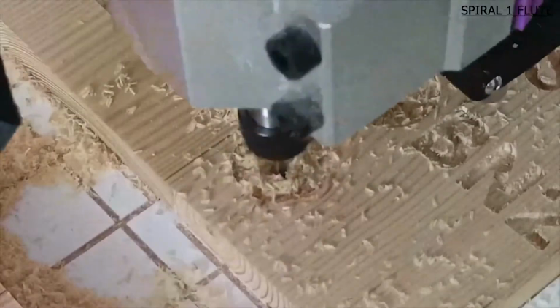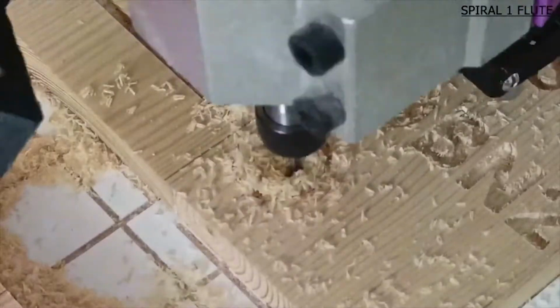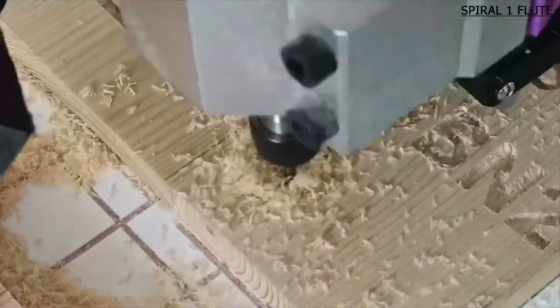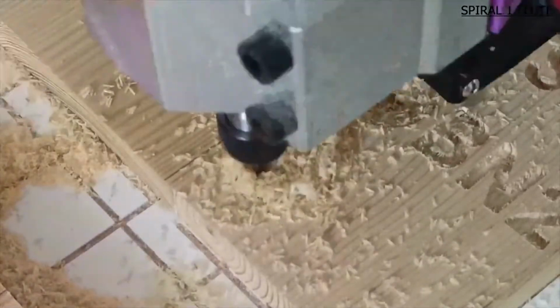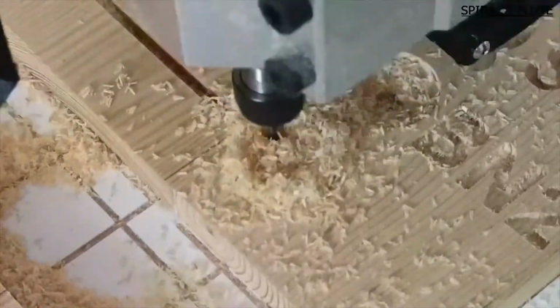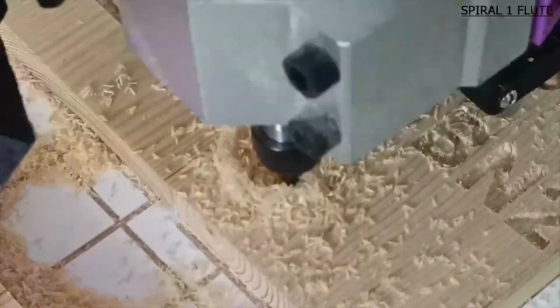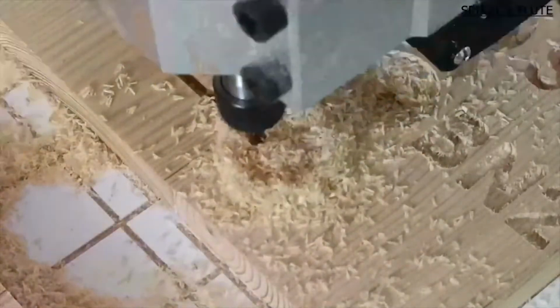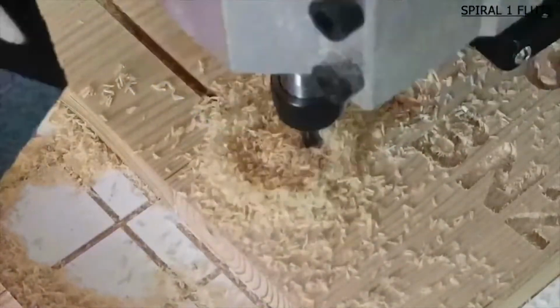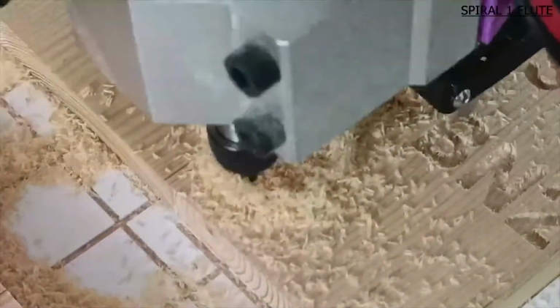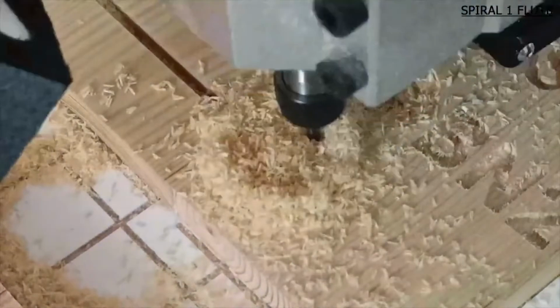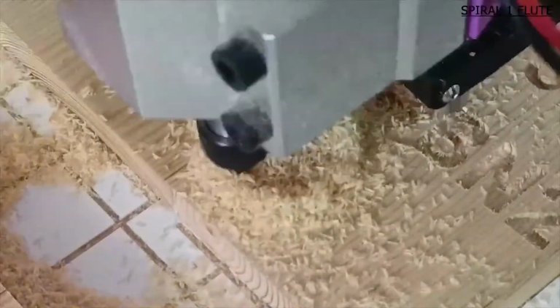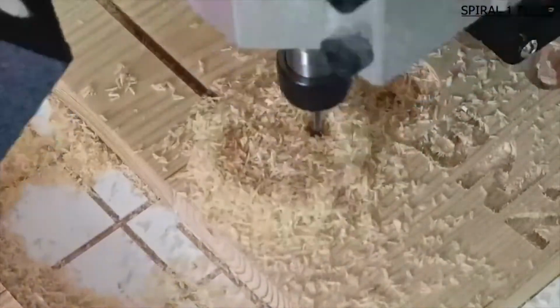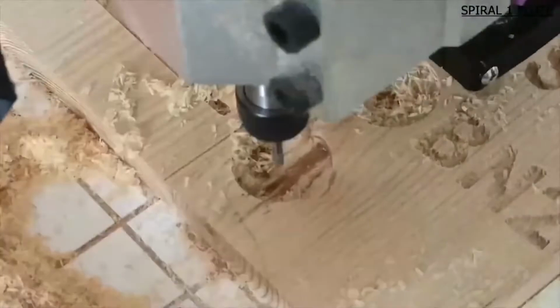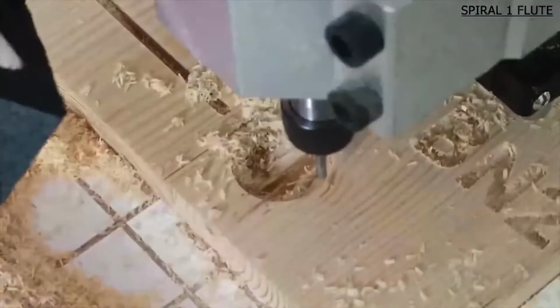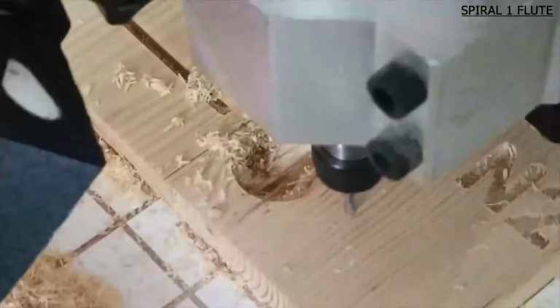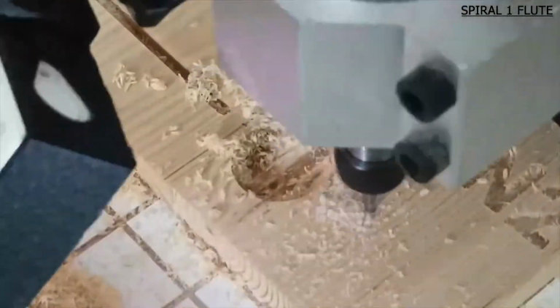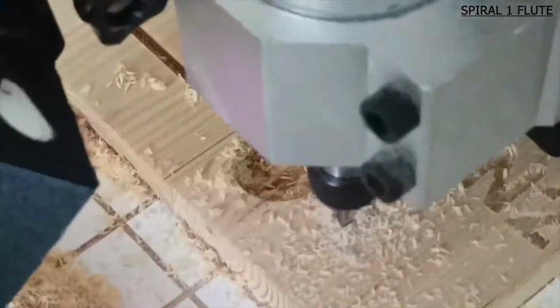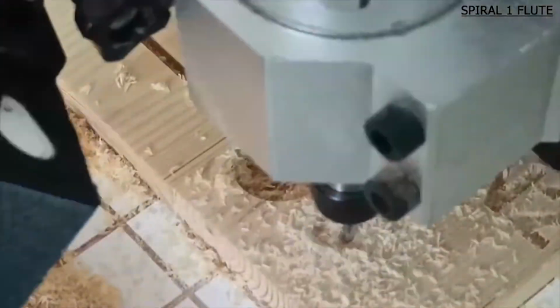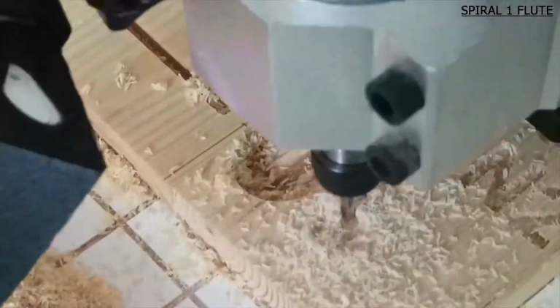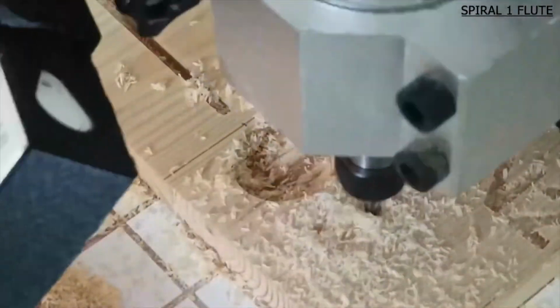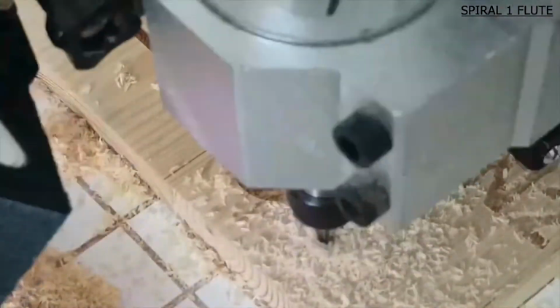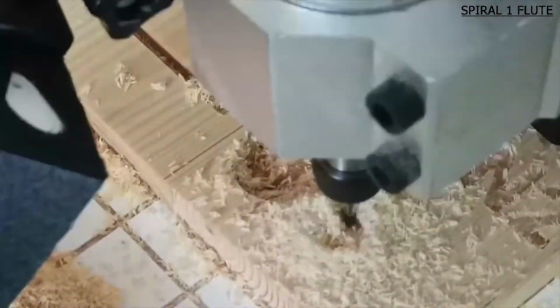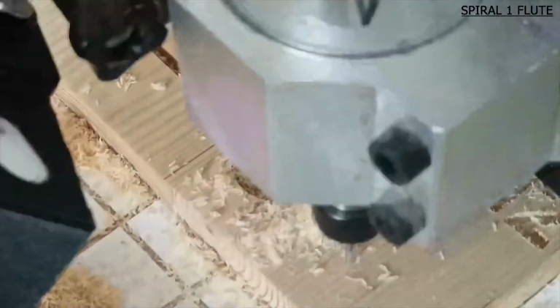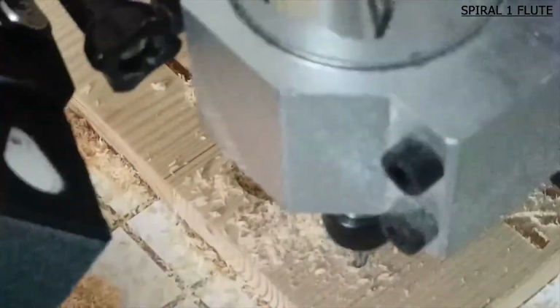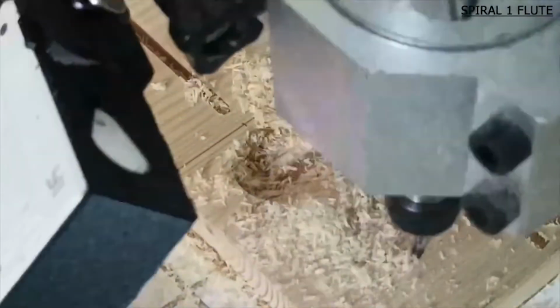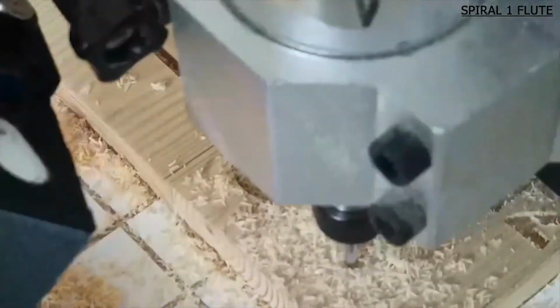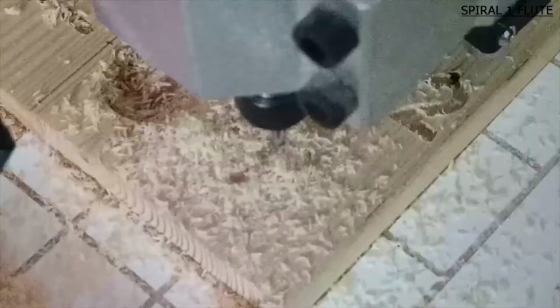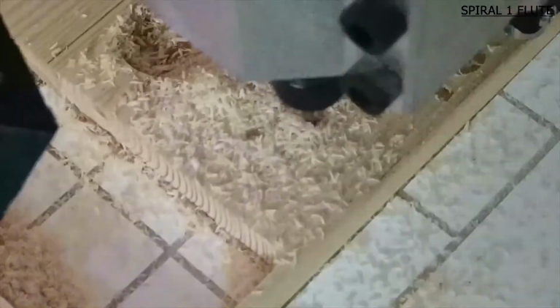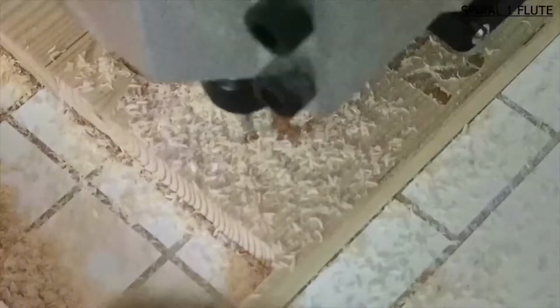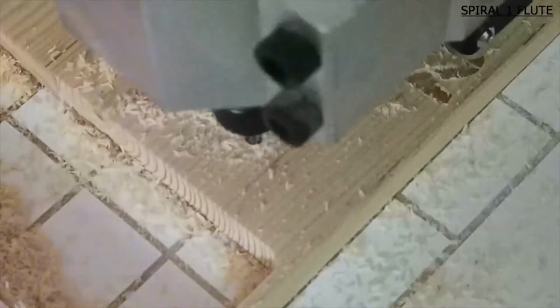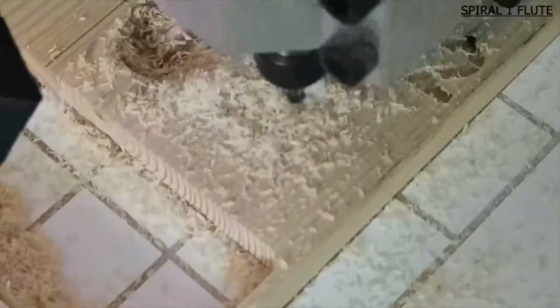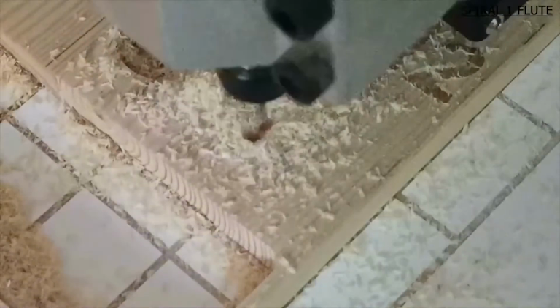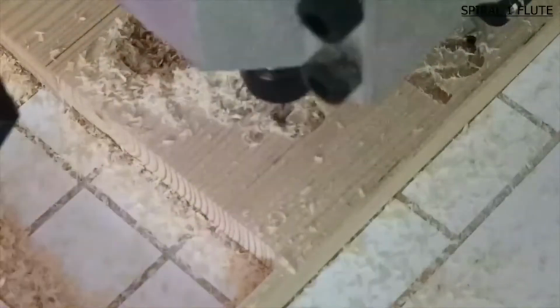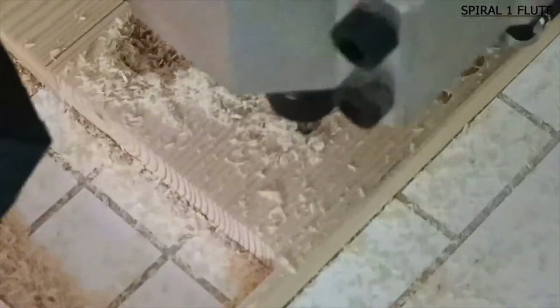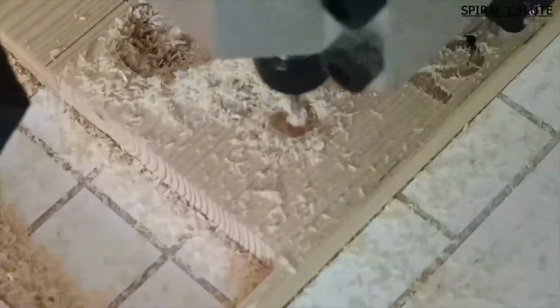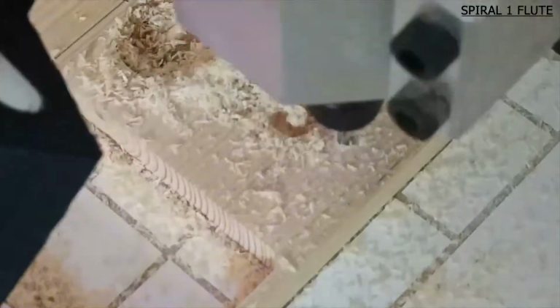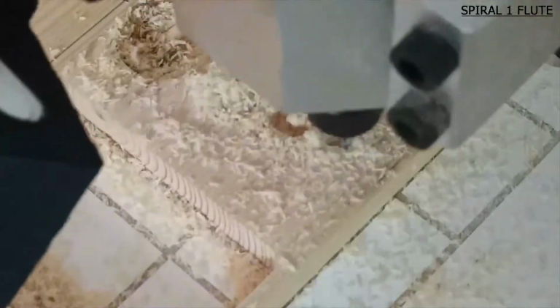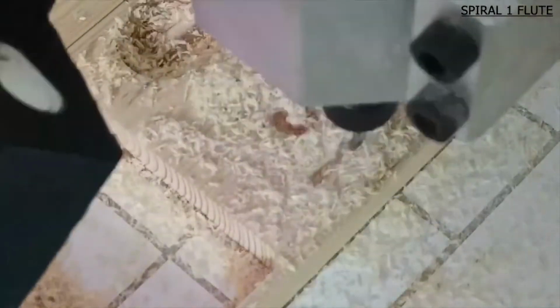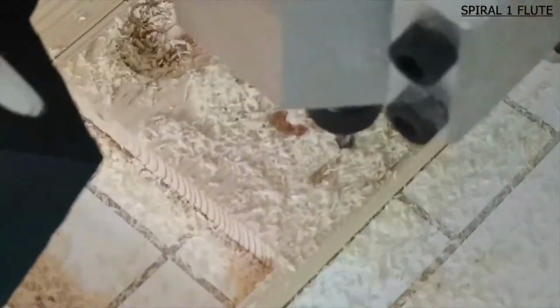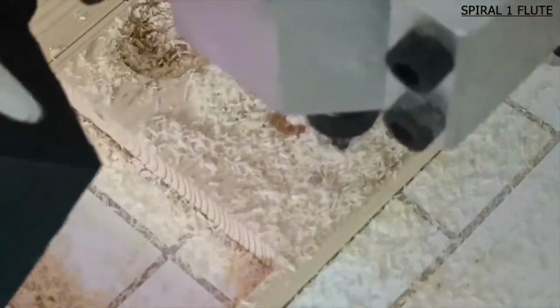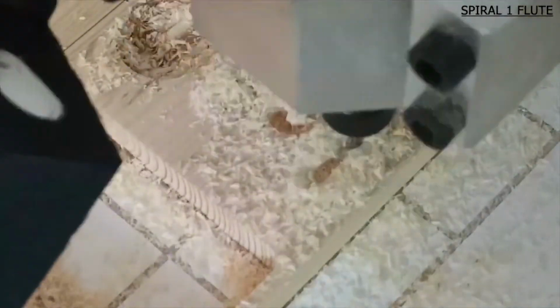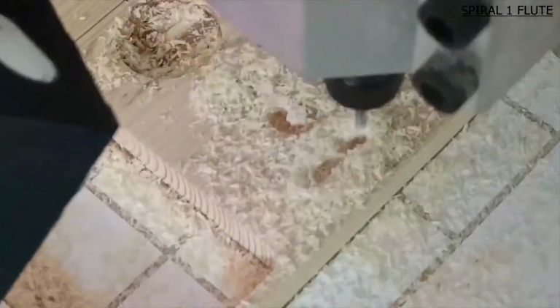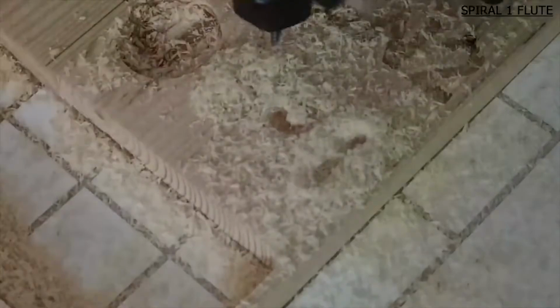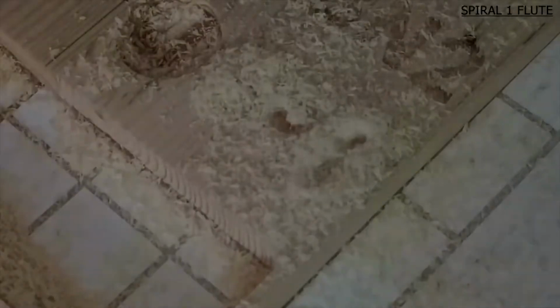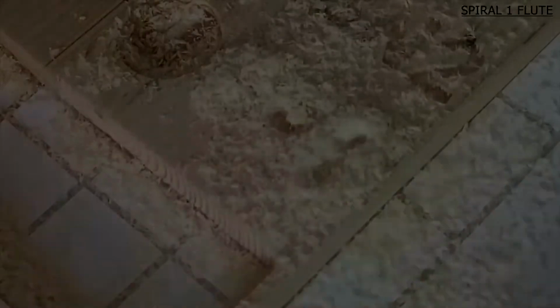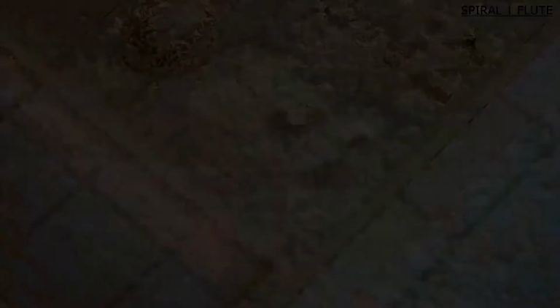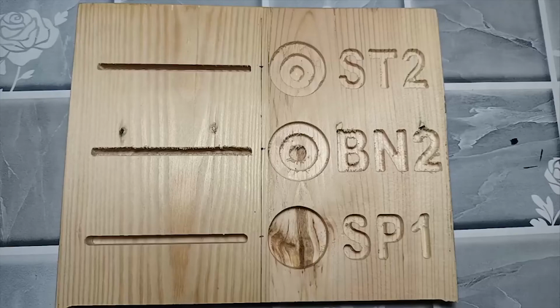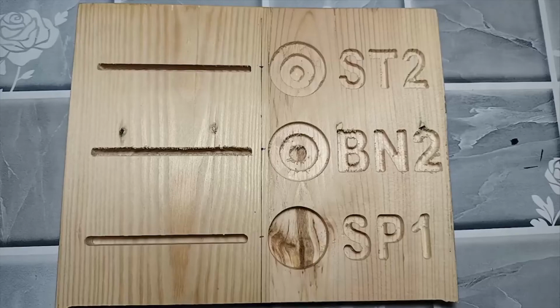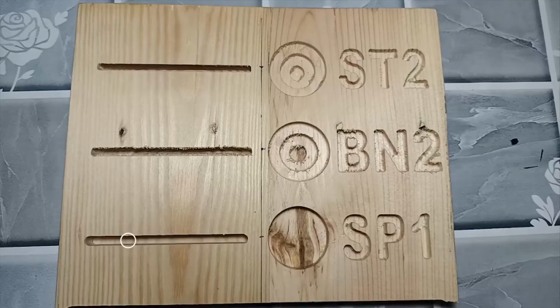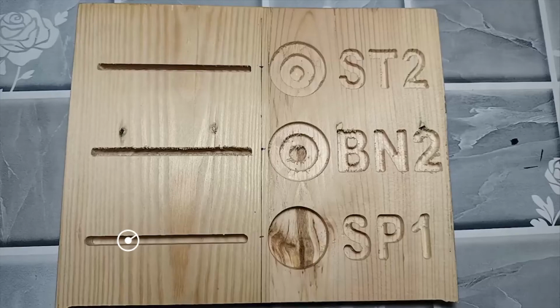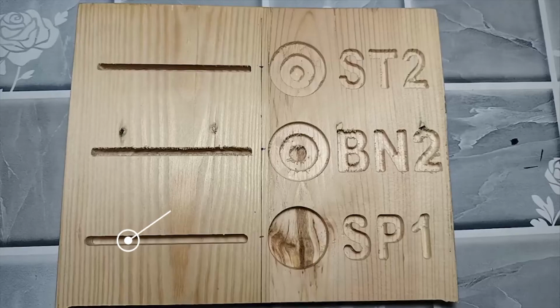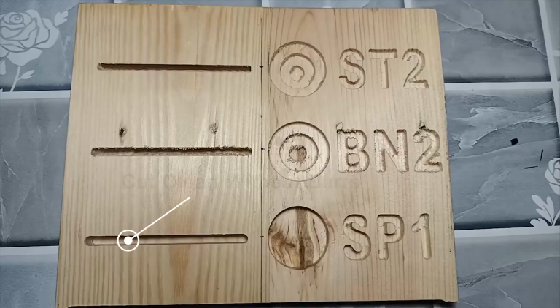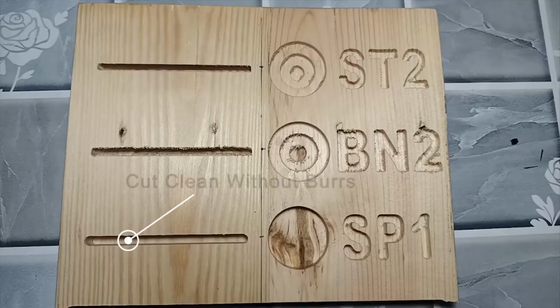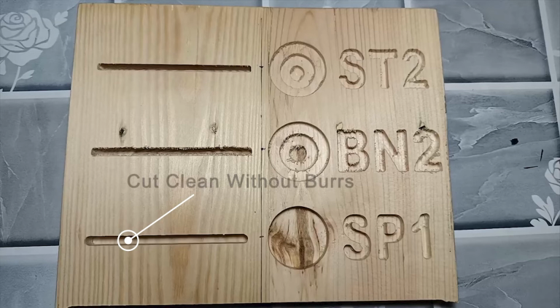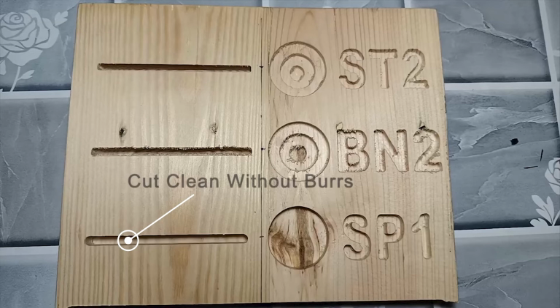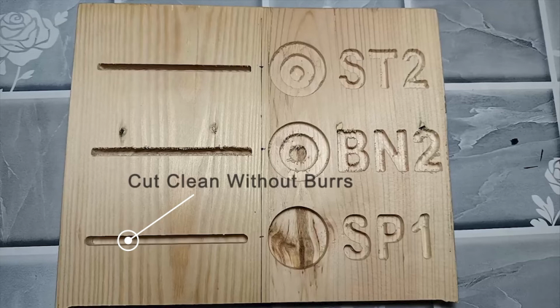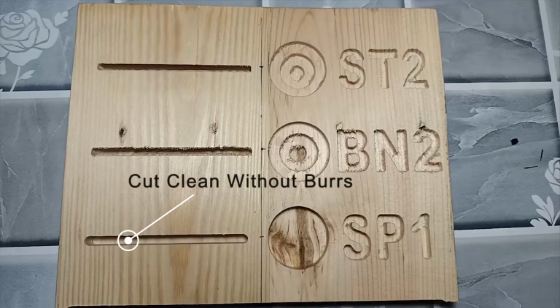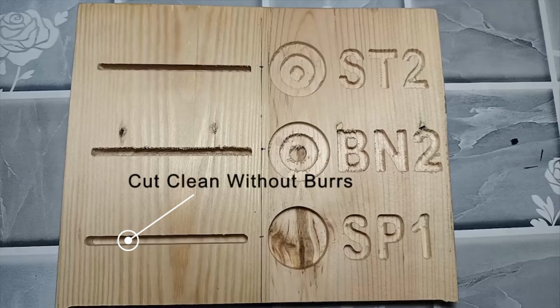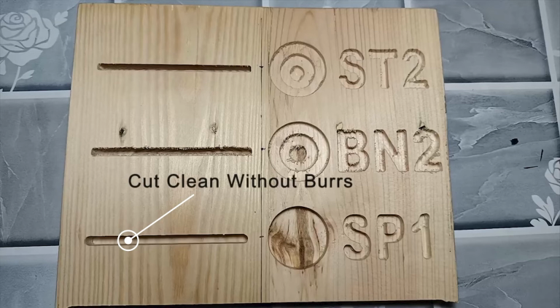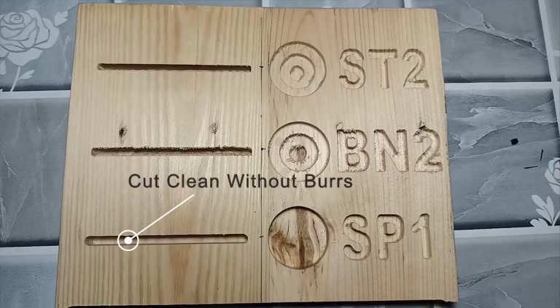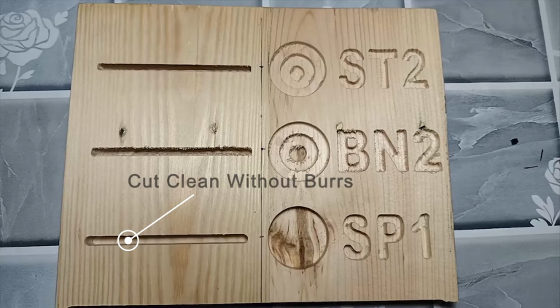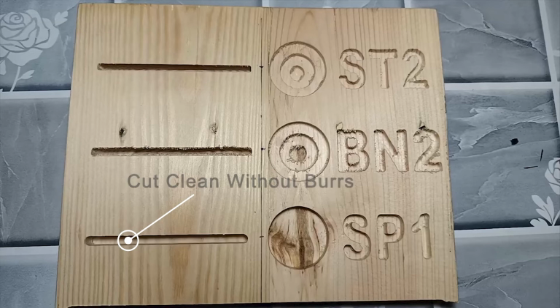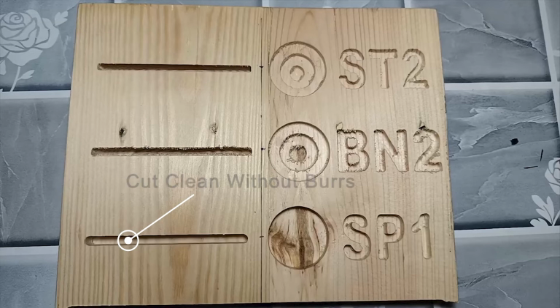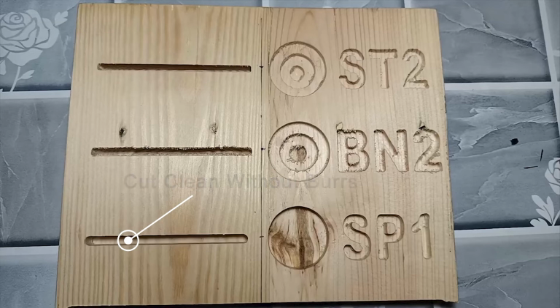Compared to other flute styles, the cuts of the single spiral router bit are cleaner, plunges are deeper, and chips are easily directed up or down.